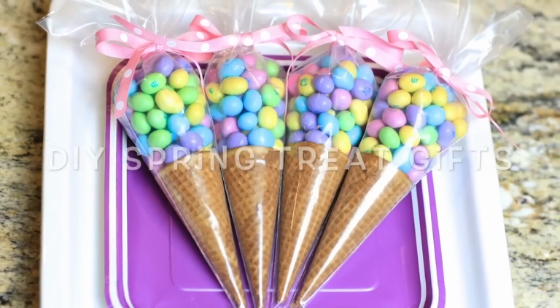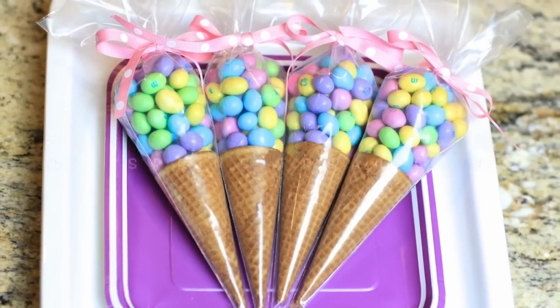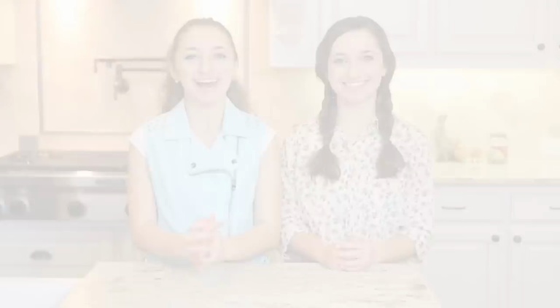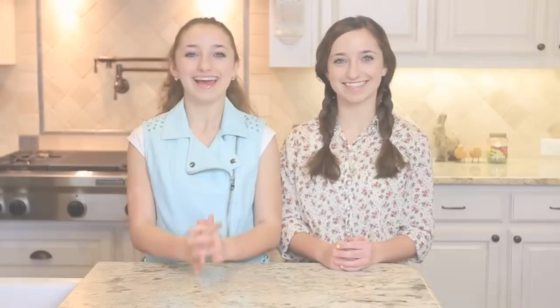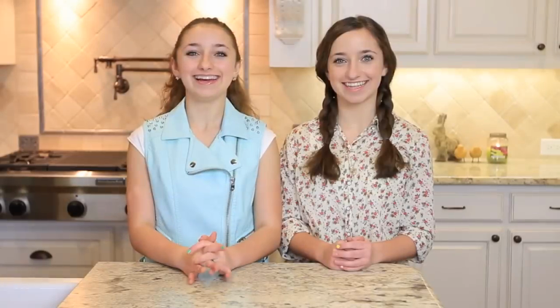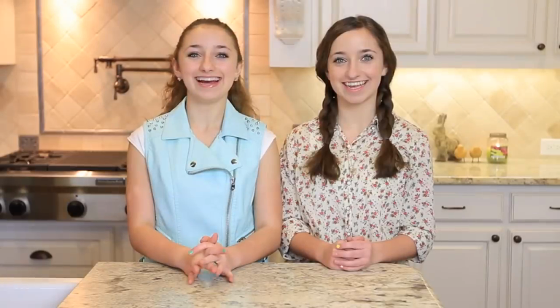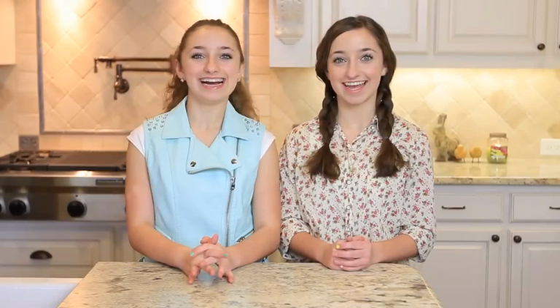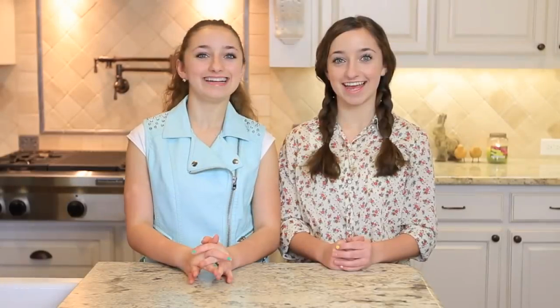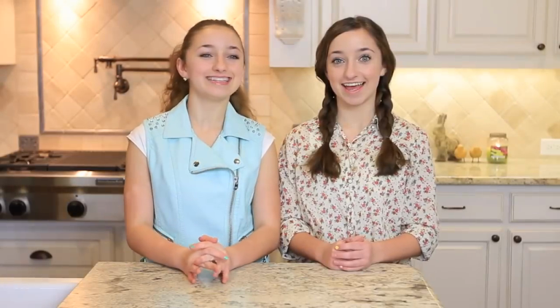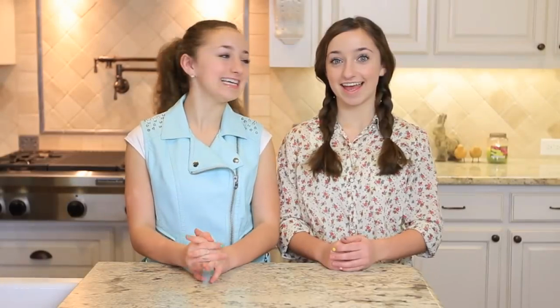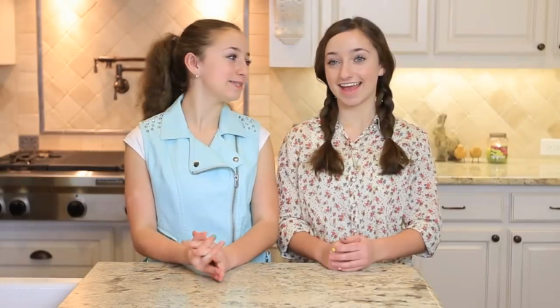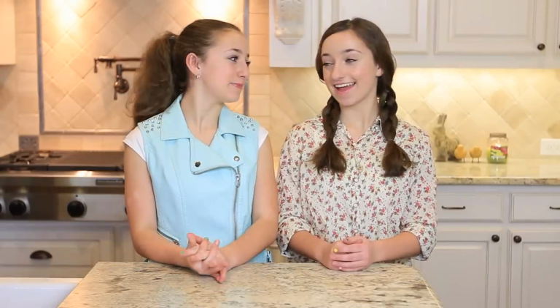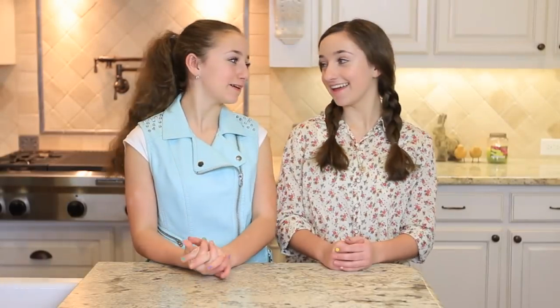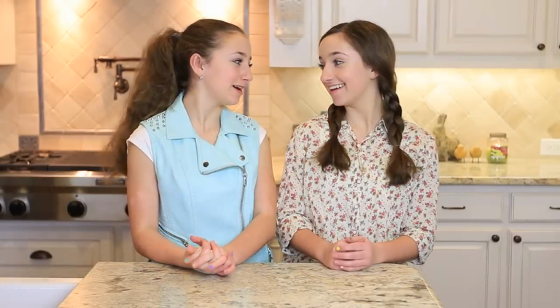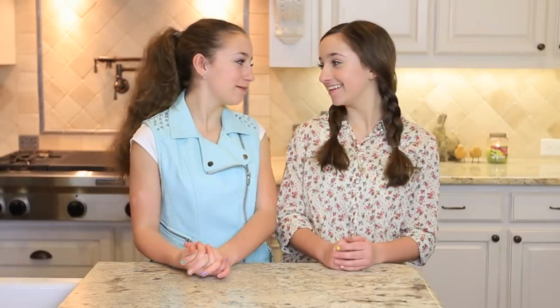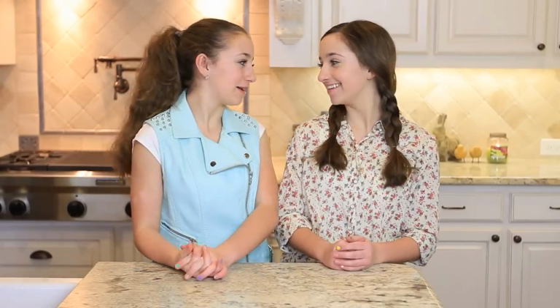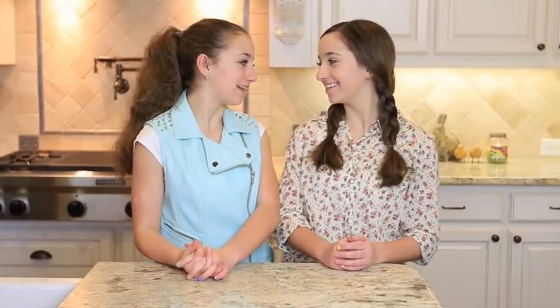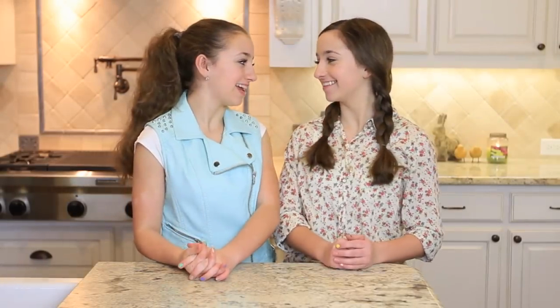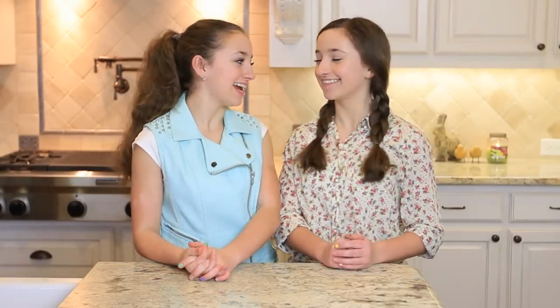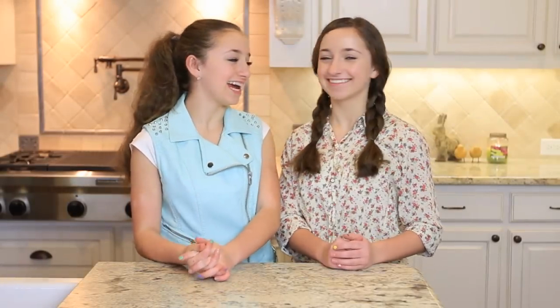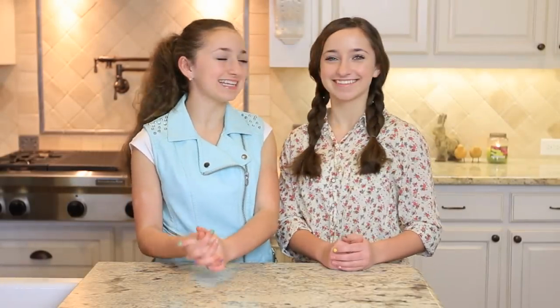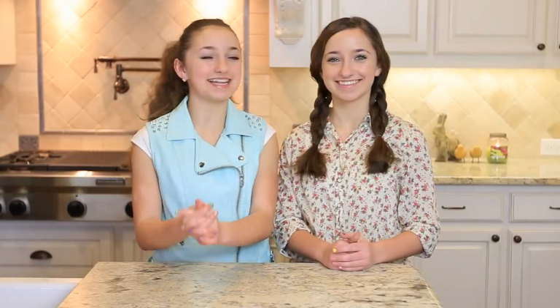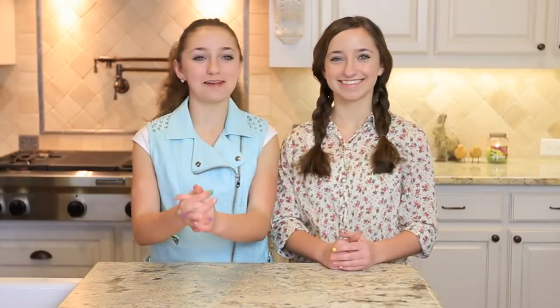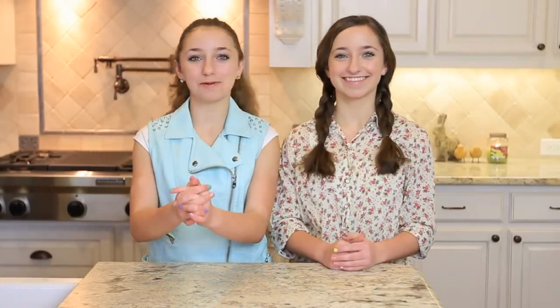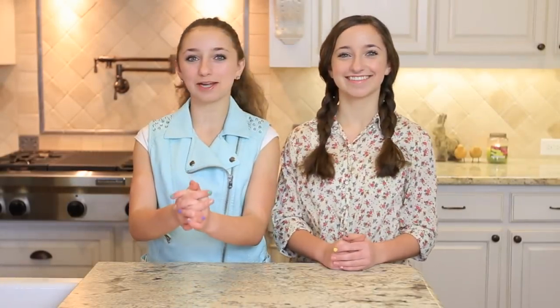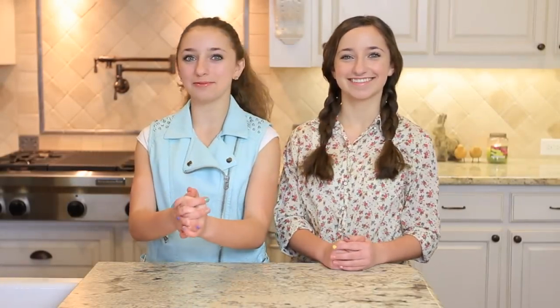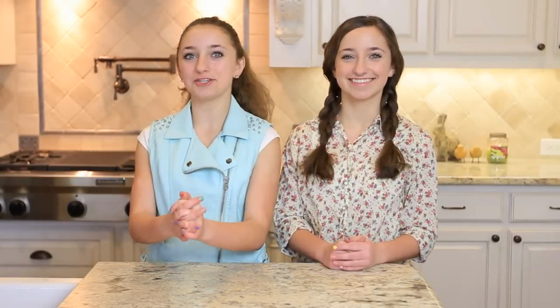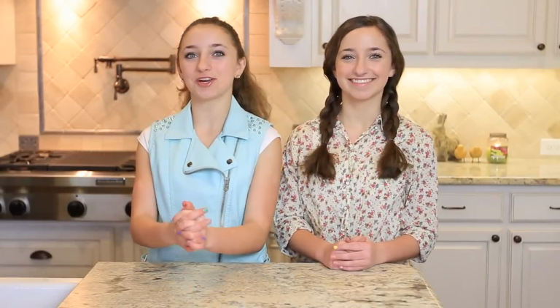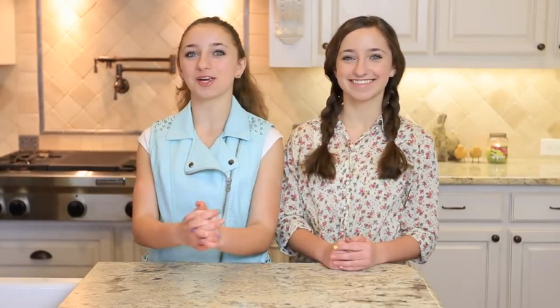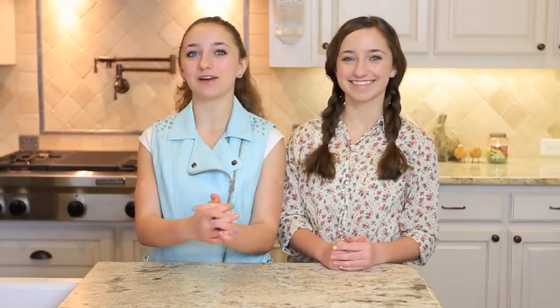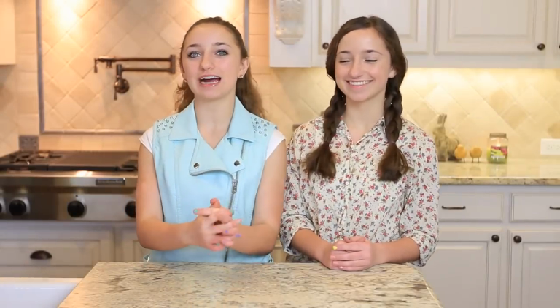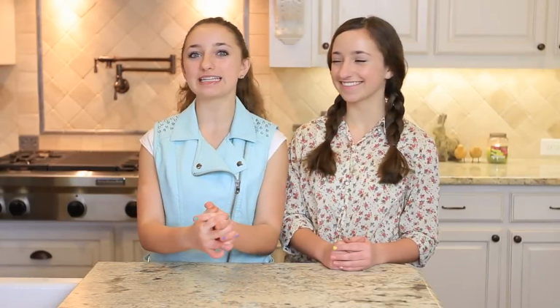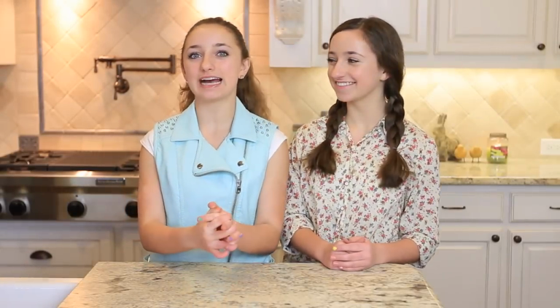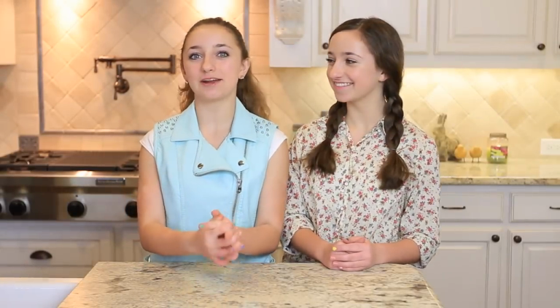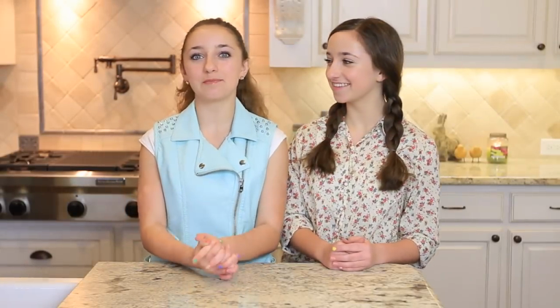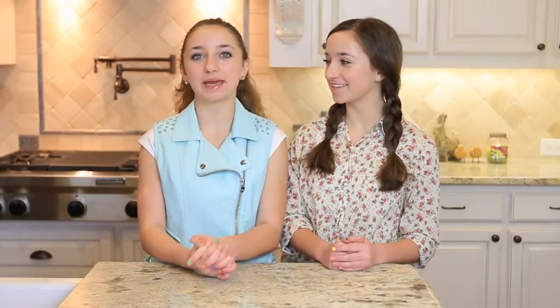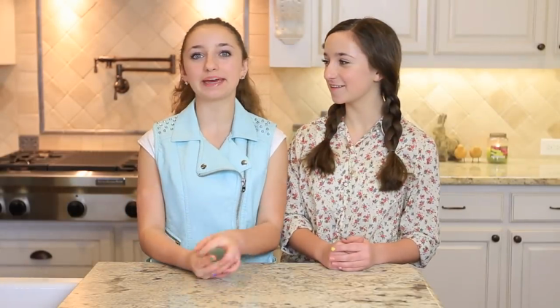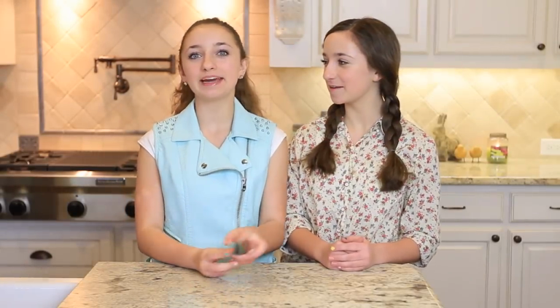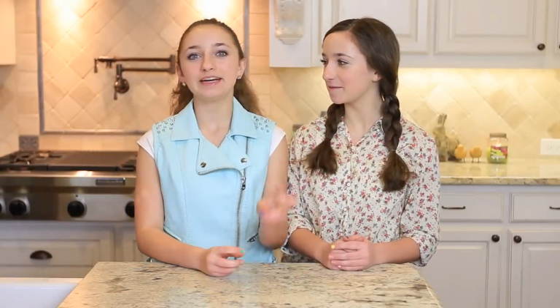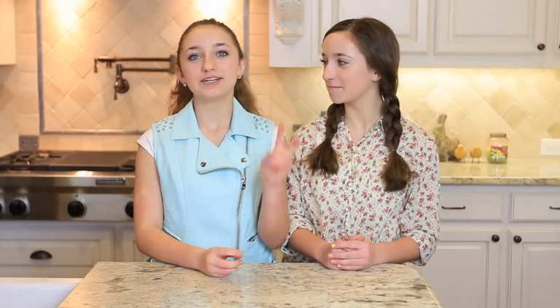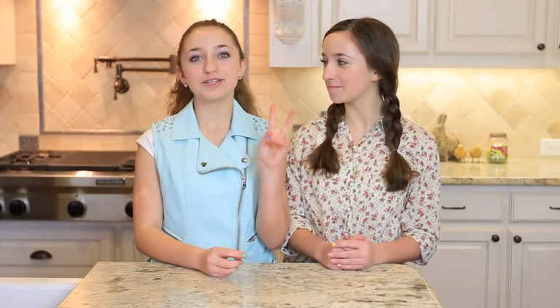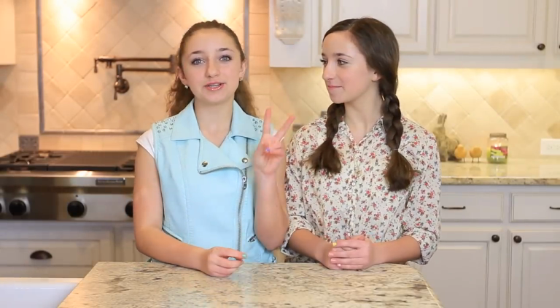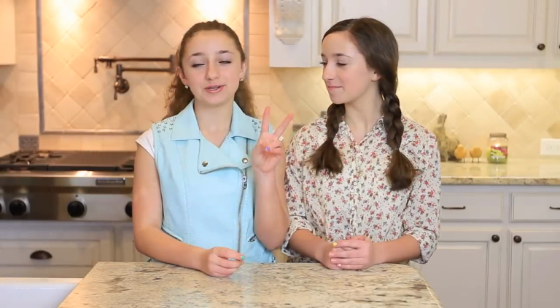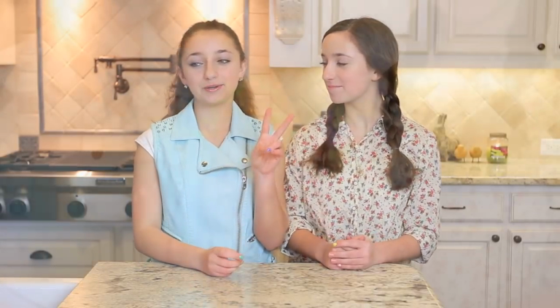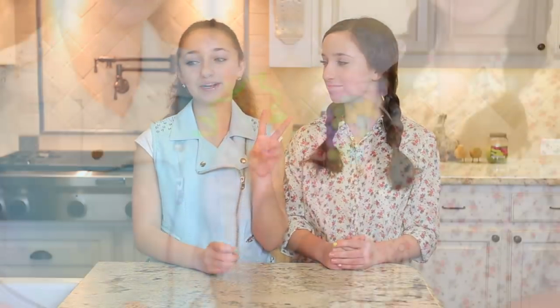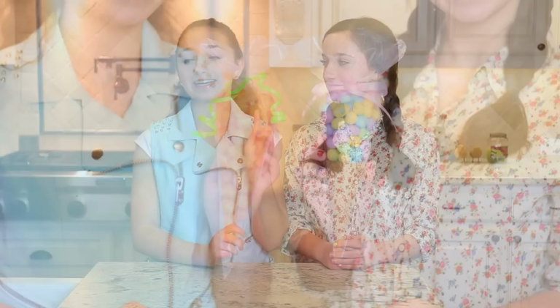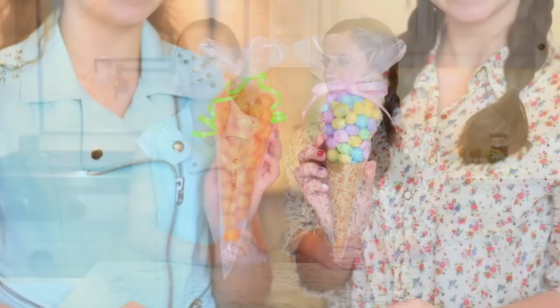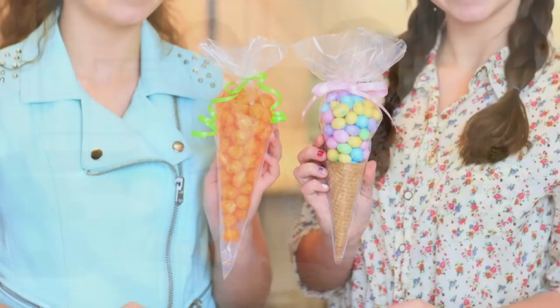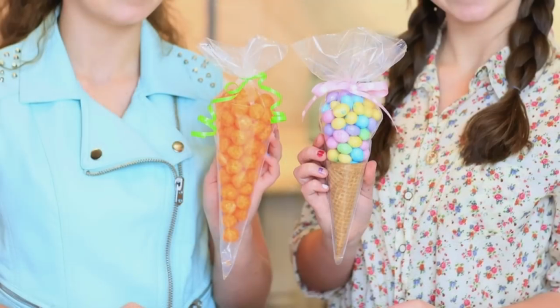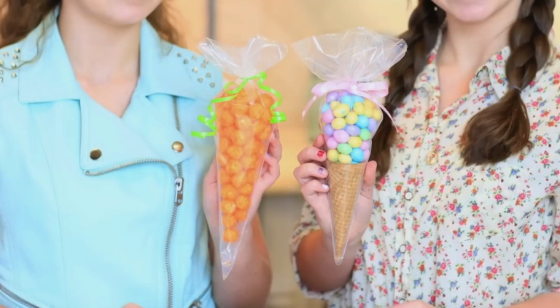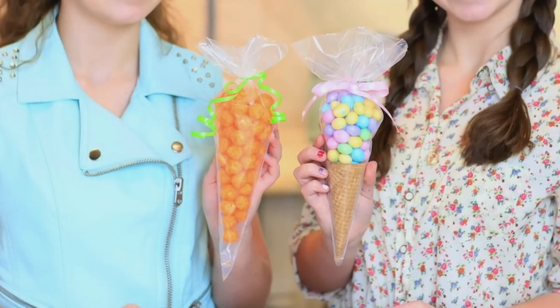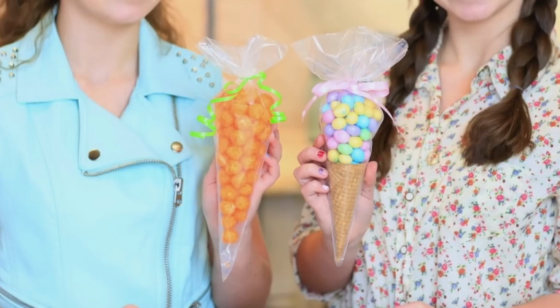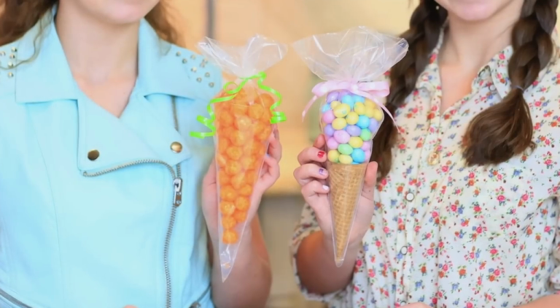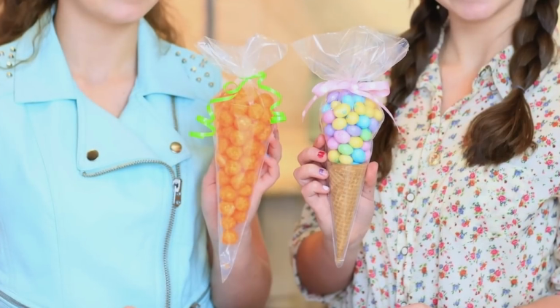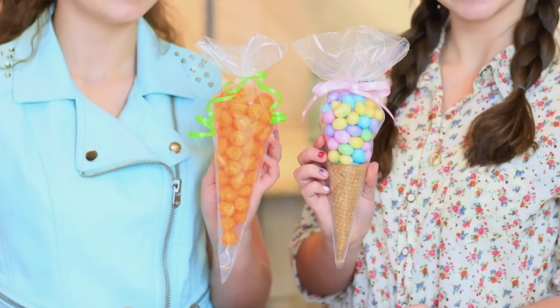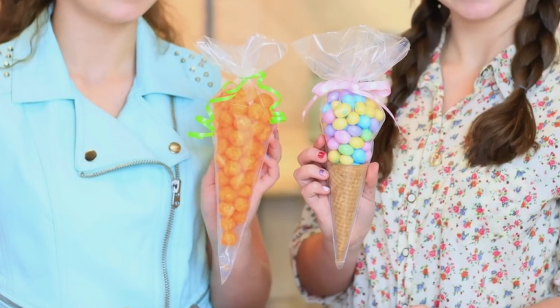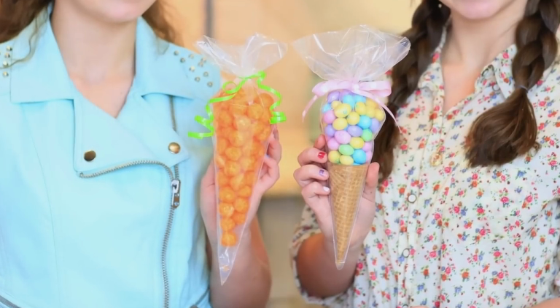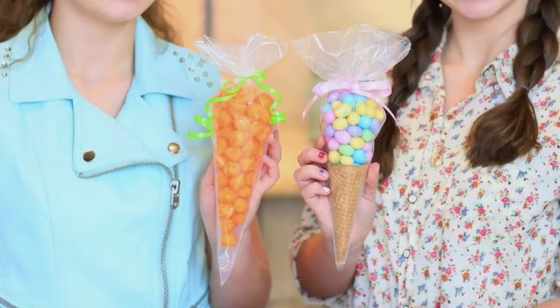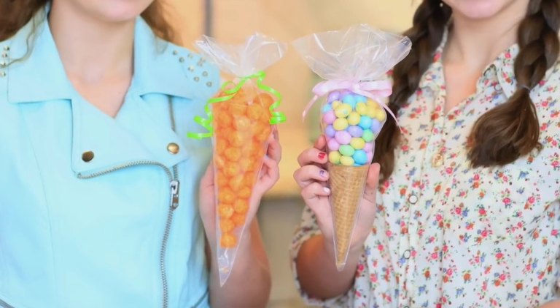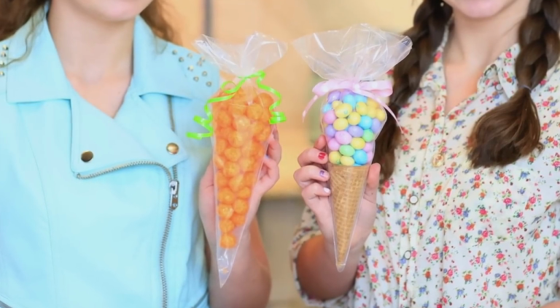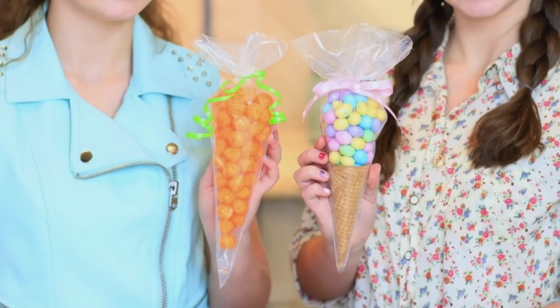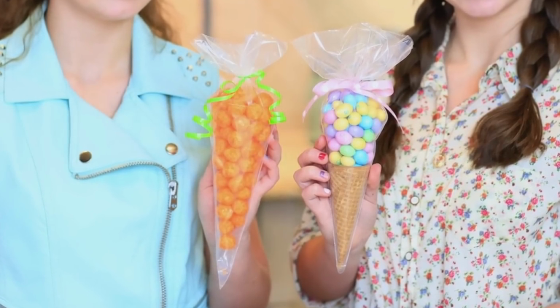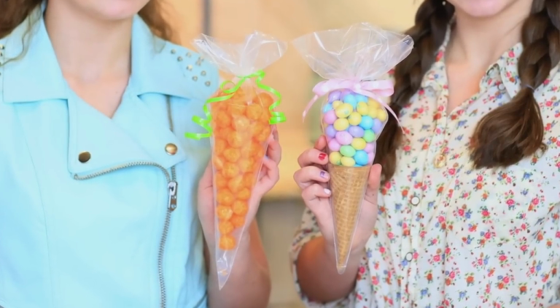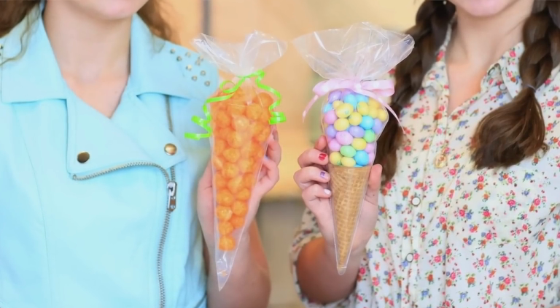Hey, guys. It's Brooklyn and Bailey. And today, we're going to be showing you guys how to make two Easter treats slash gifts.